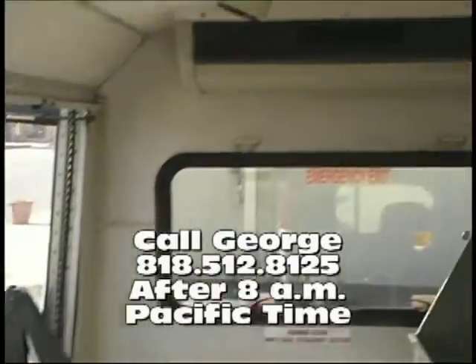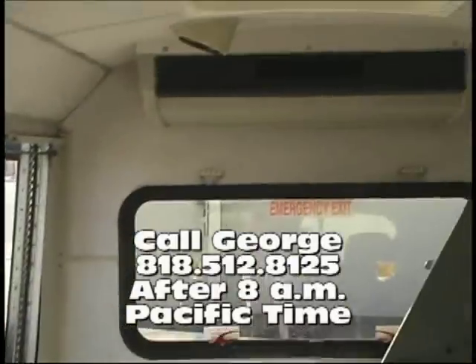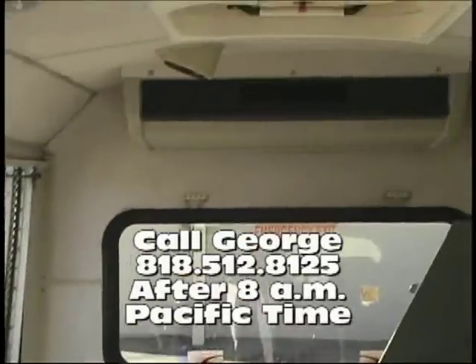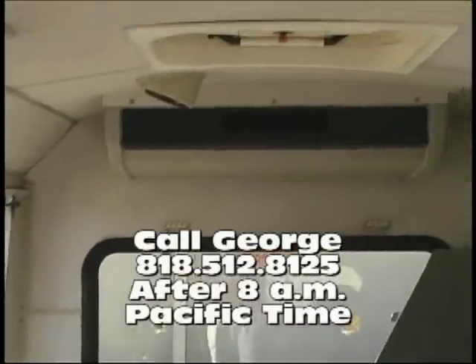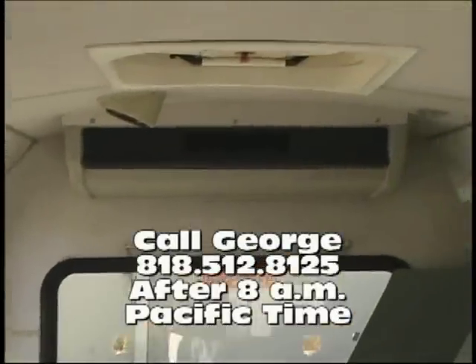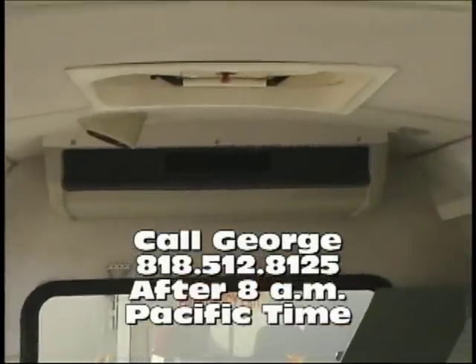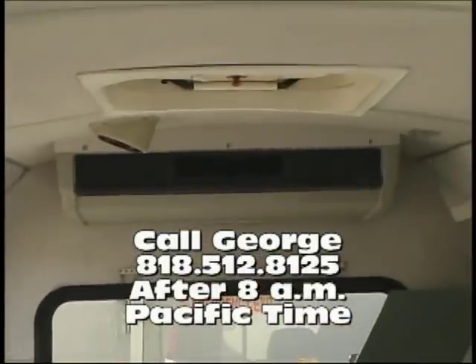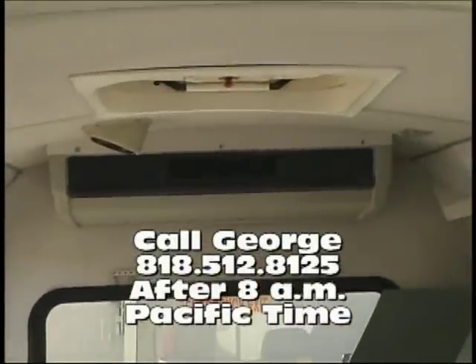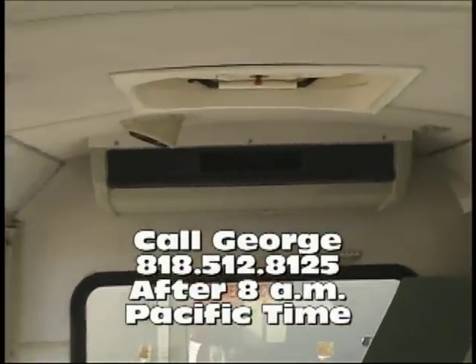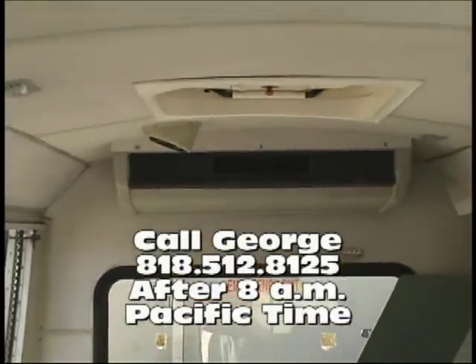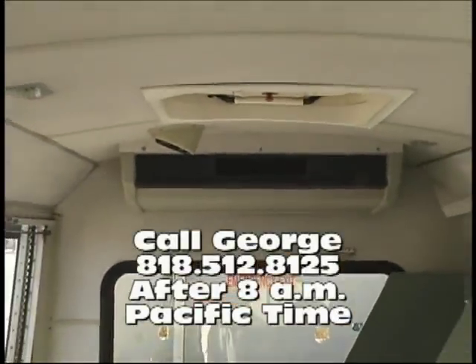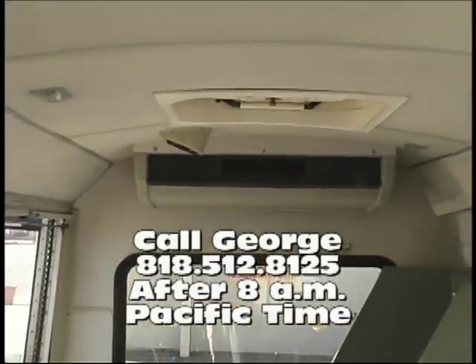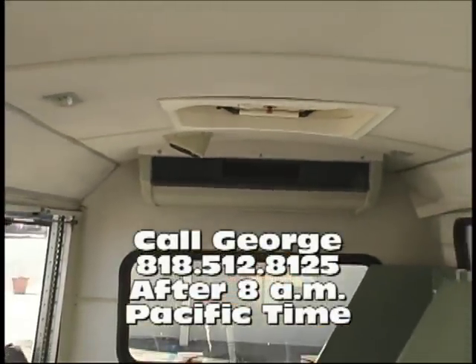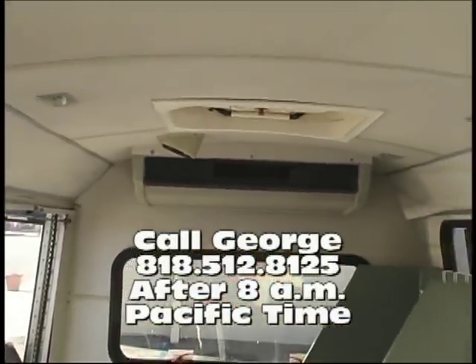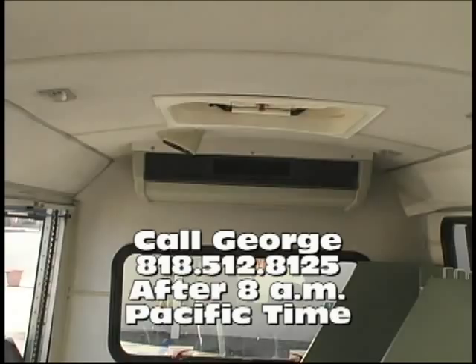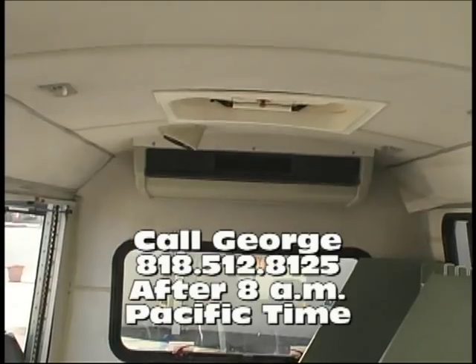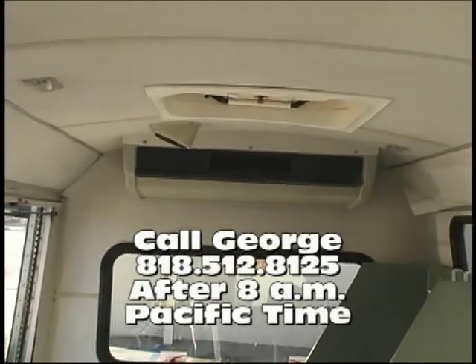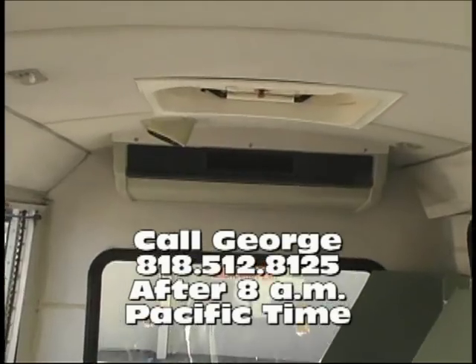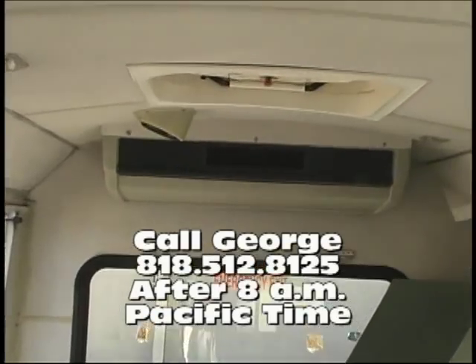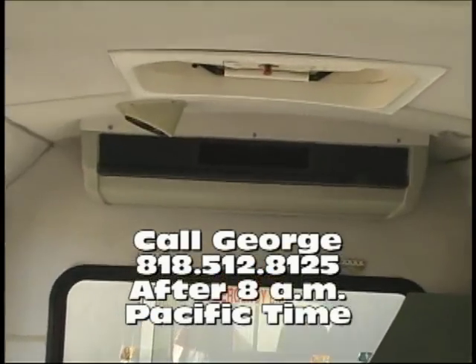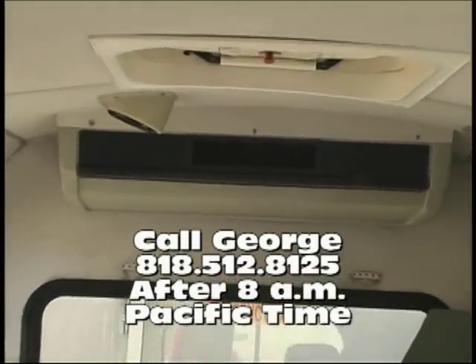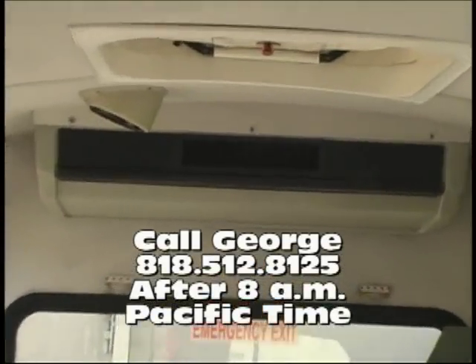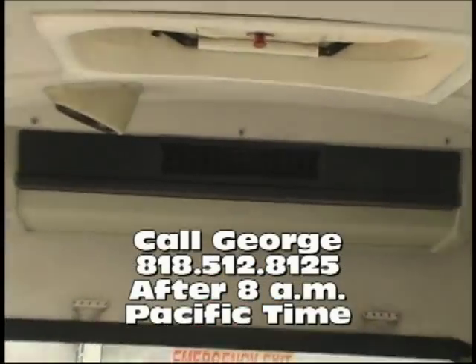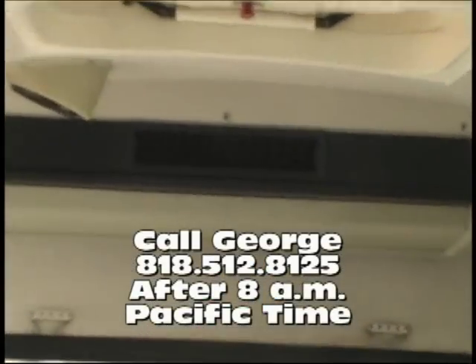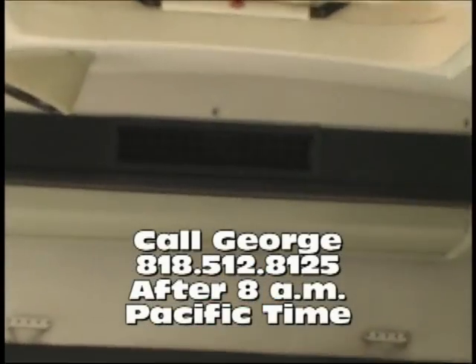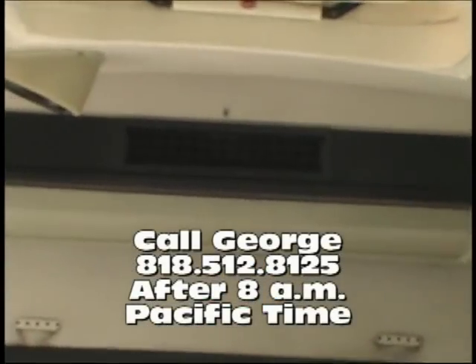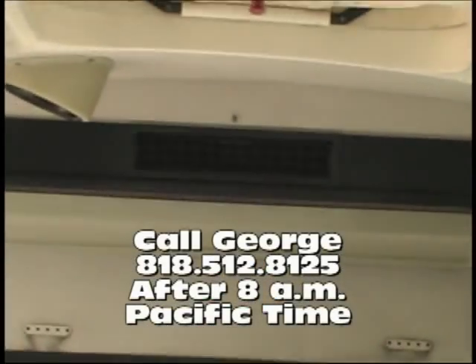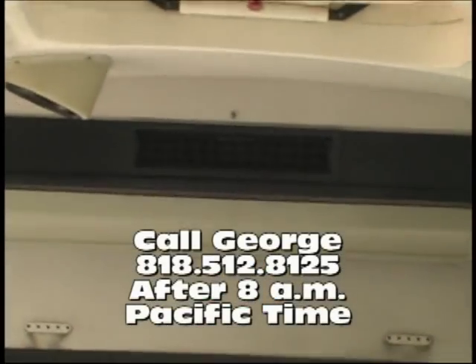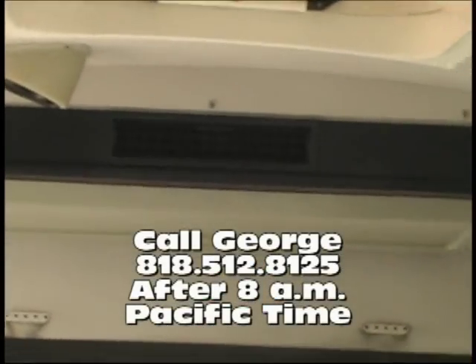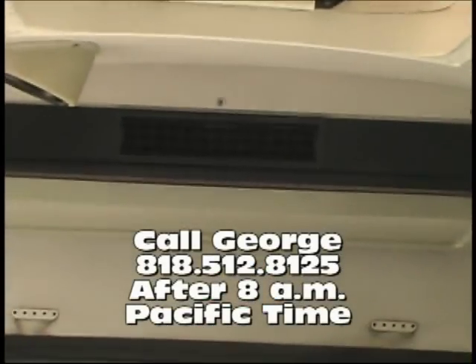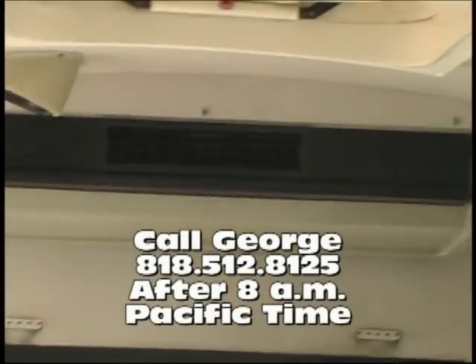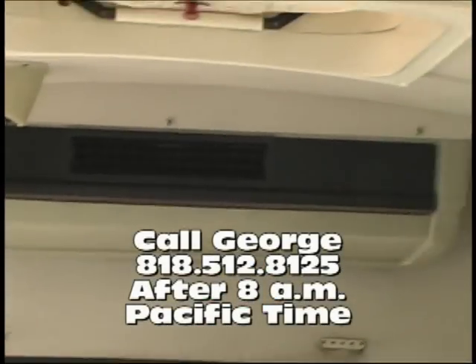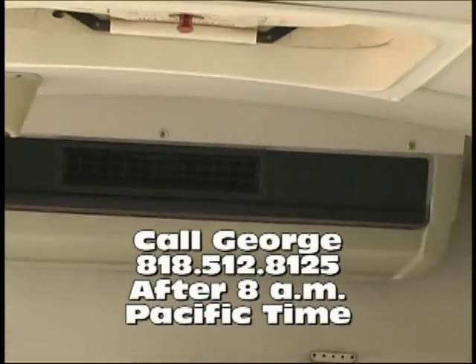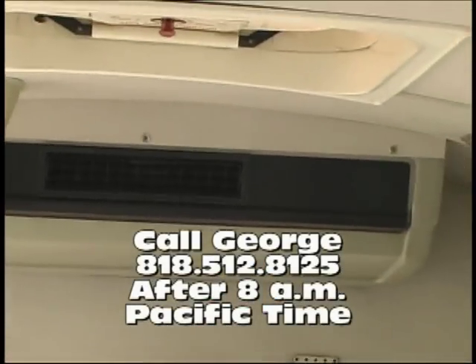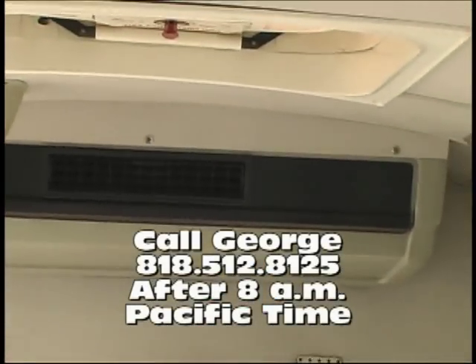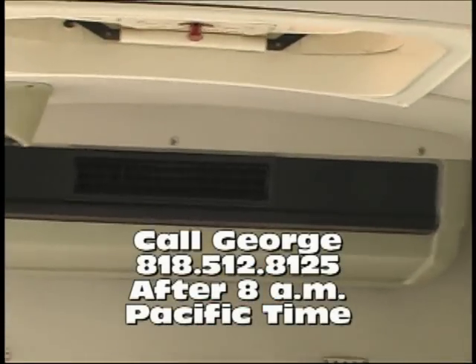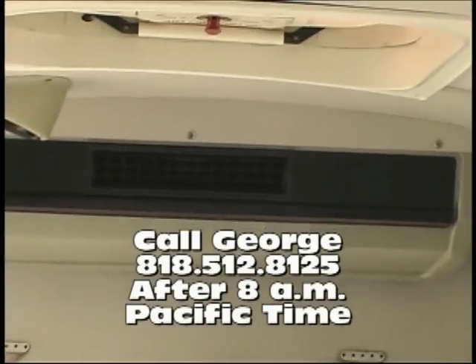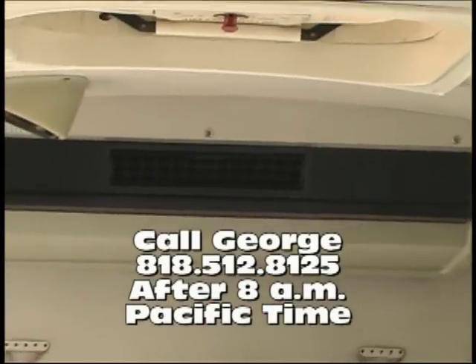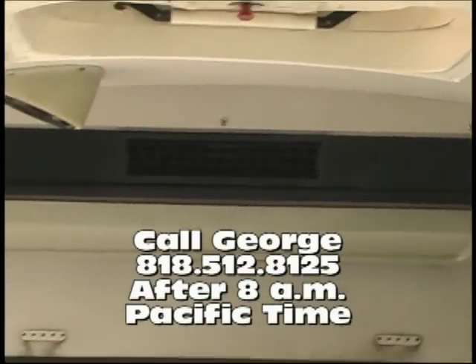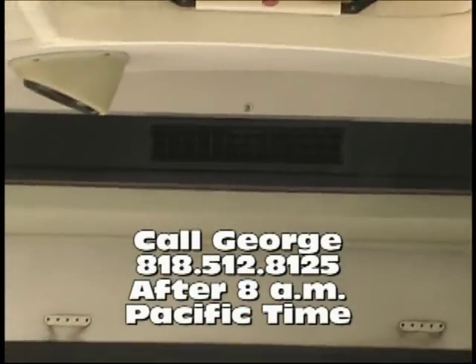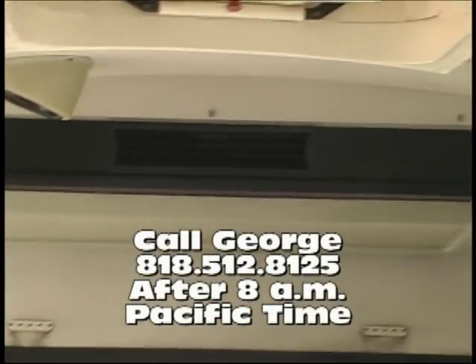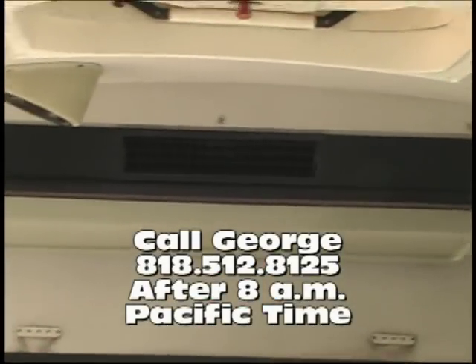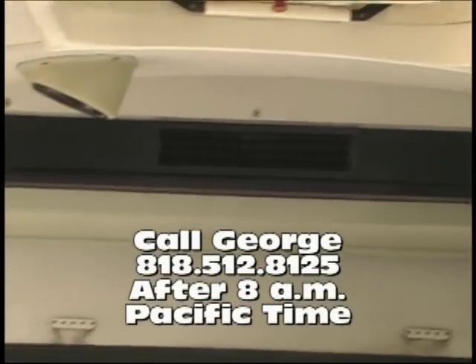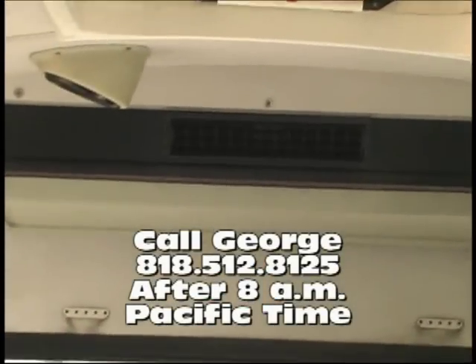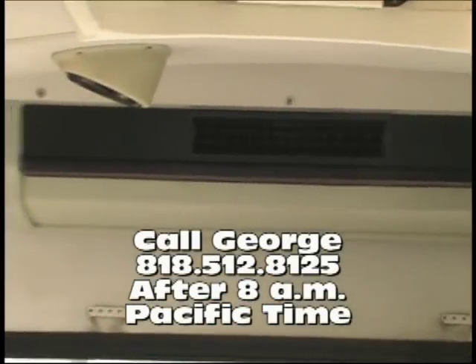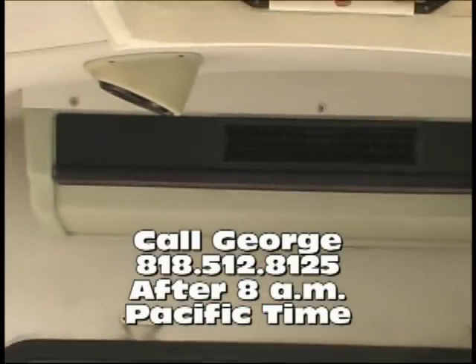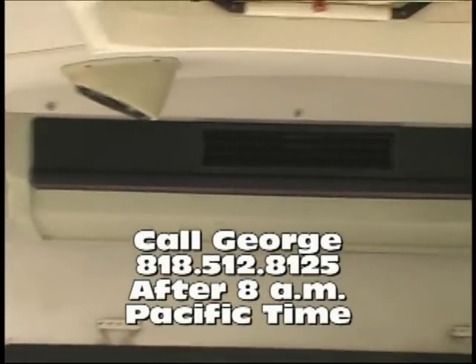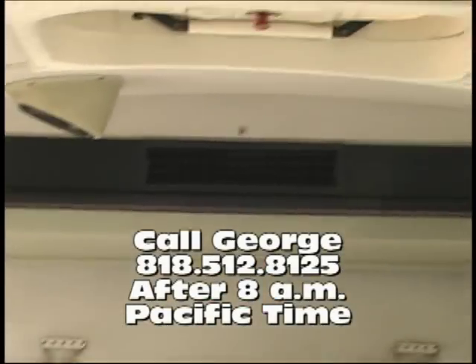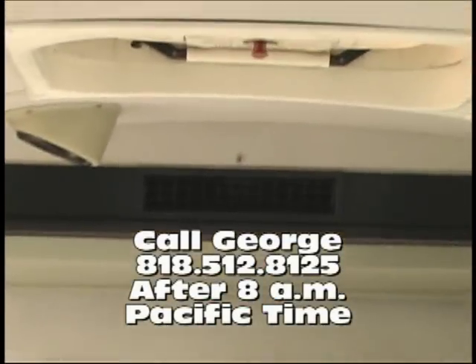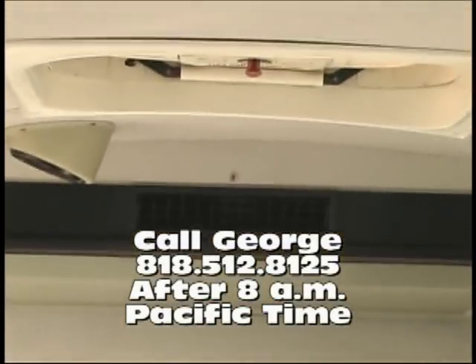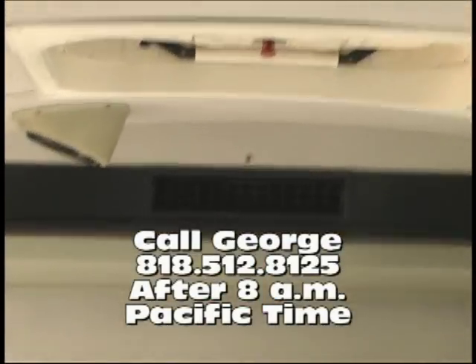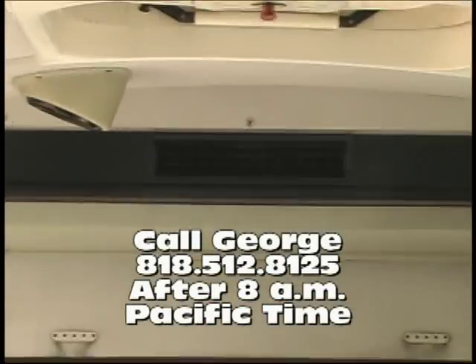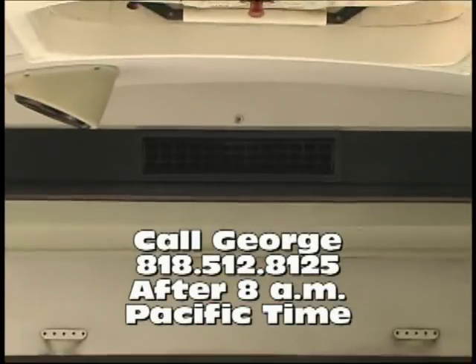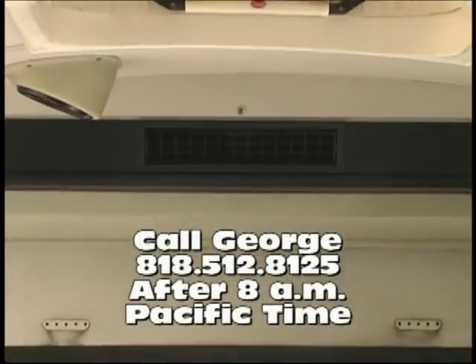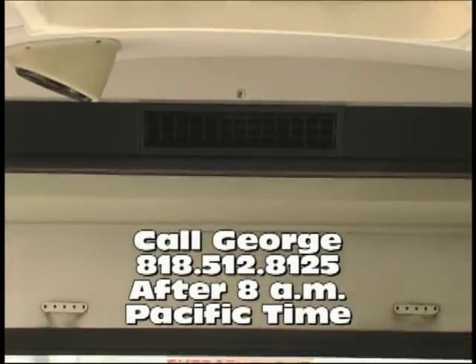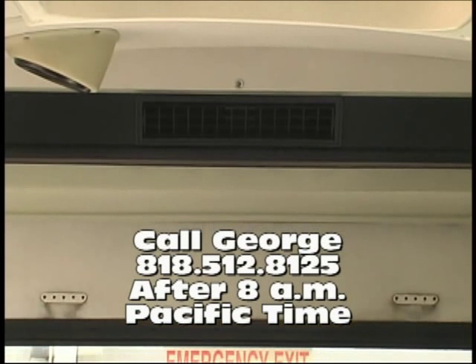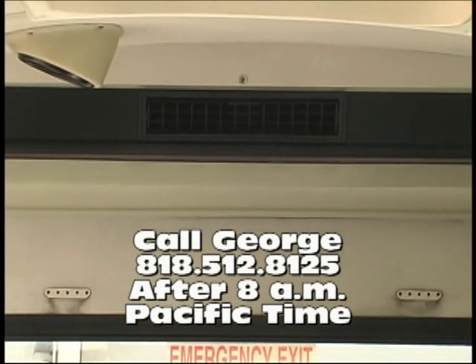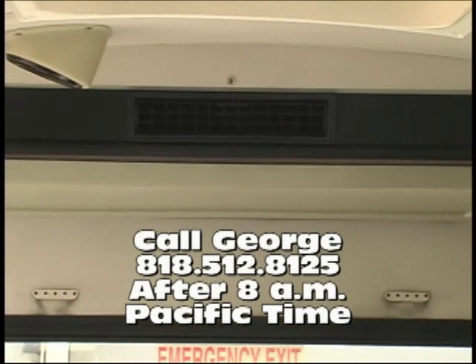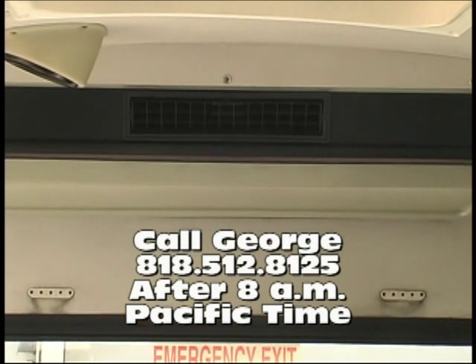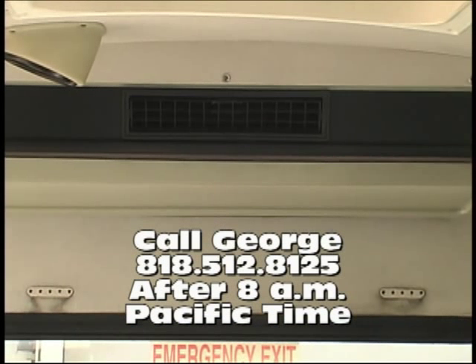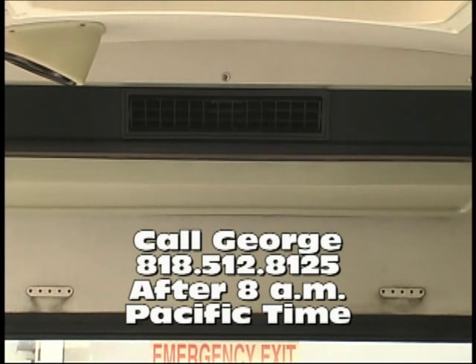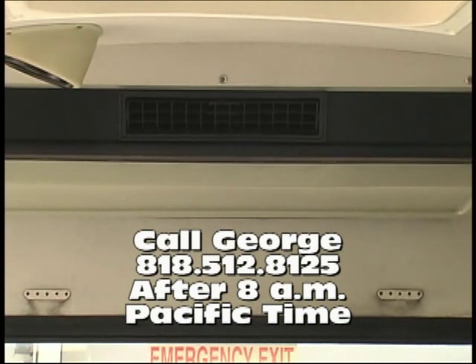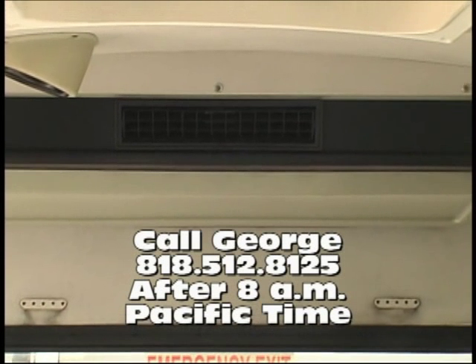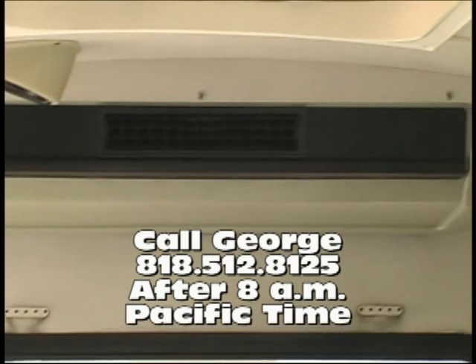This van is equipped with a nice AC unit for those hot summer months. So give us a call, folks. Best of luck — I hope you can own it. Bye-bye now.